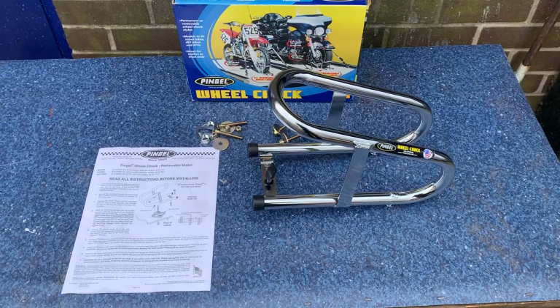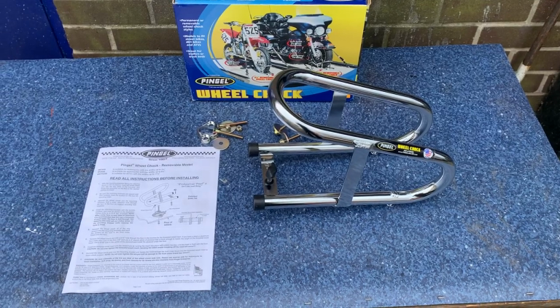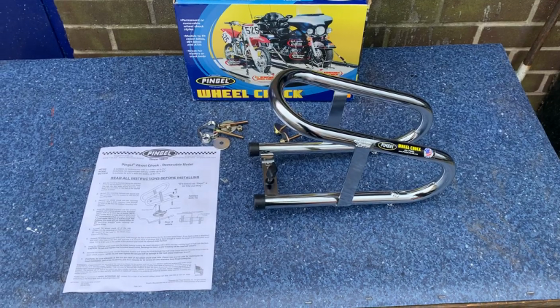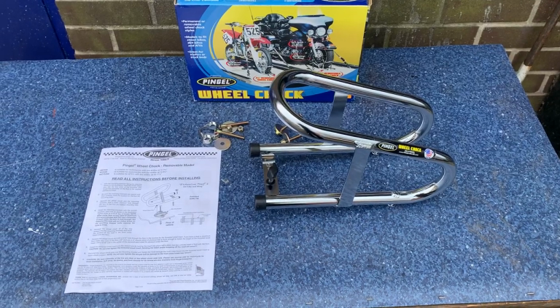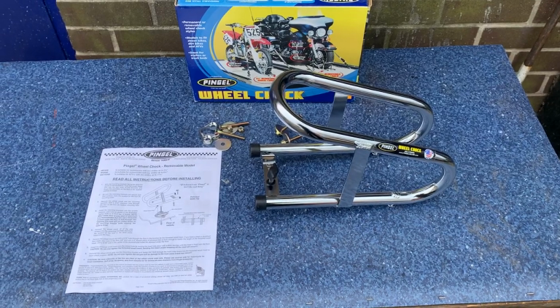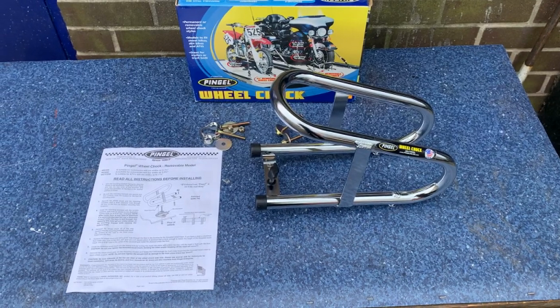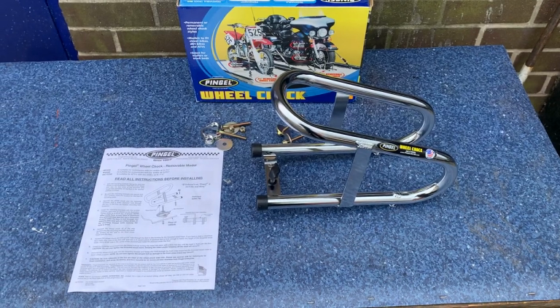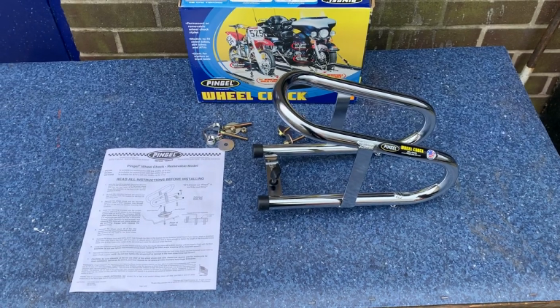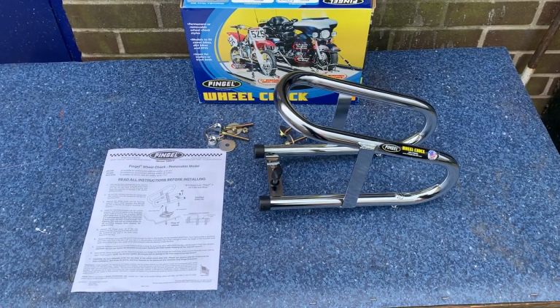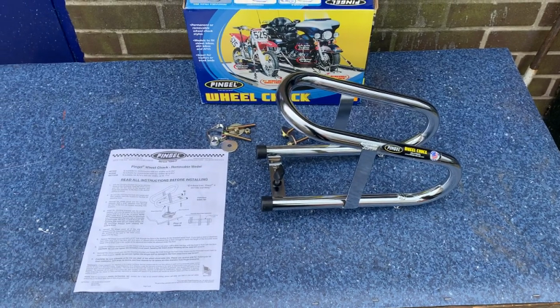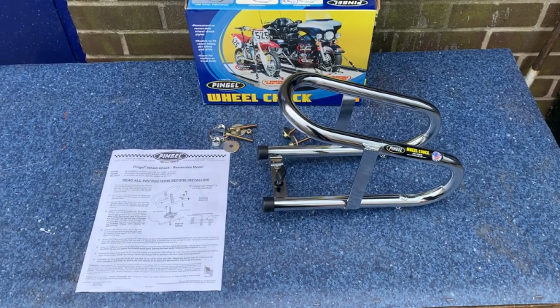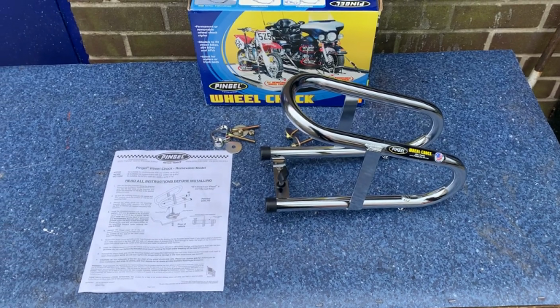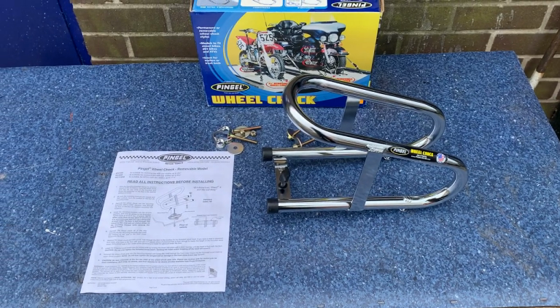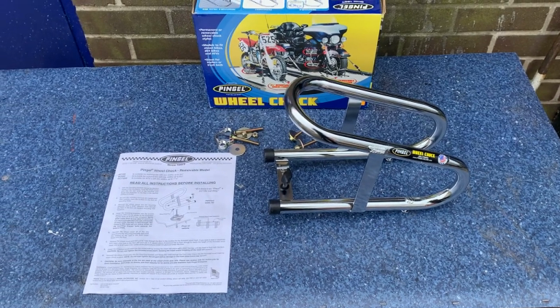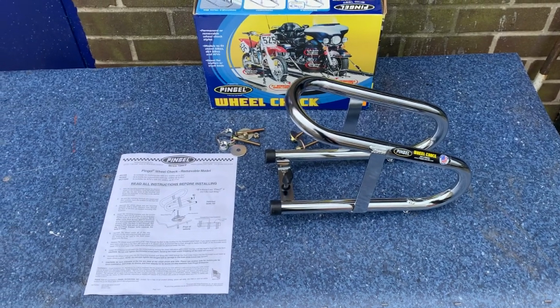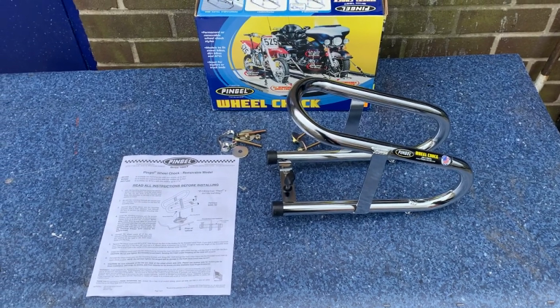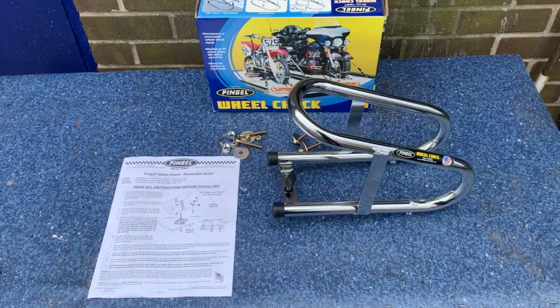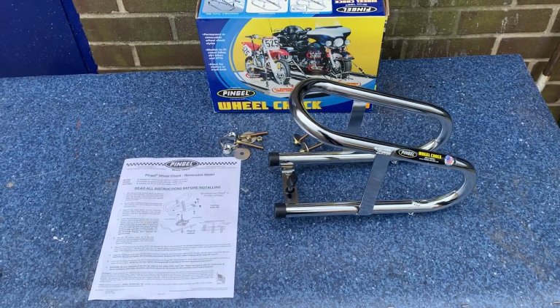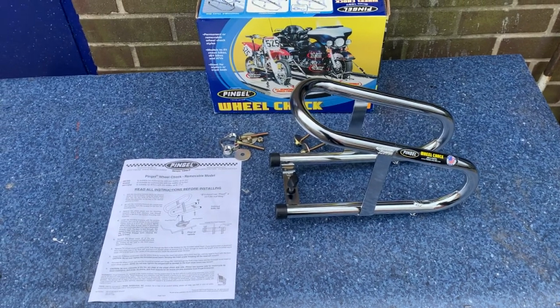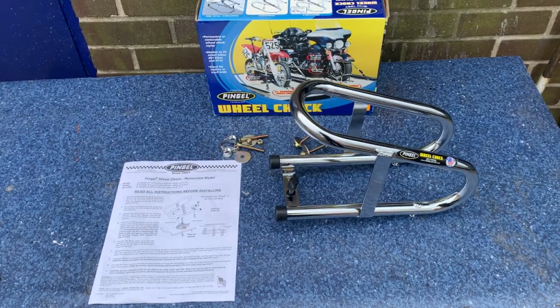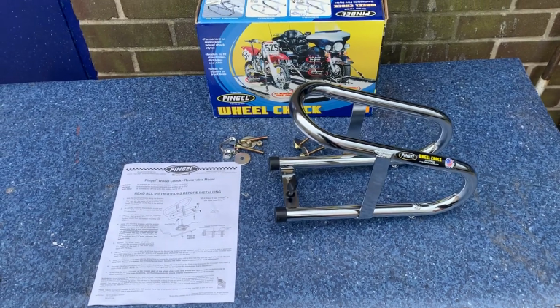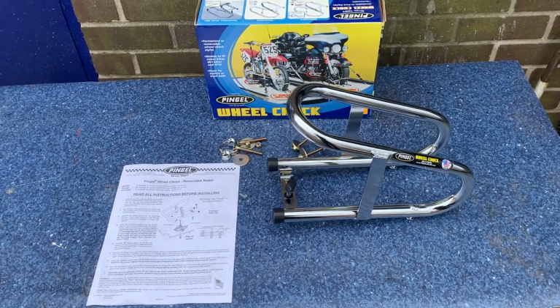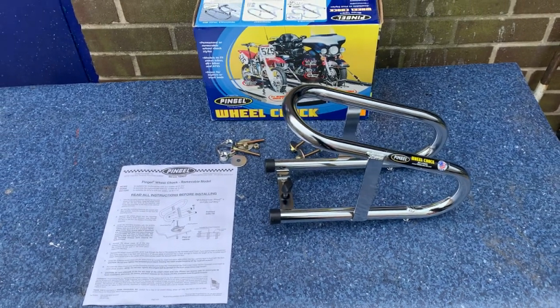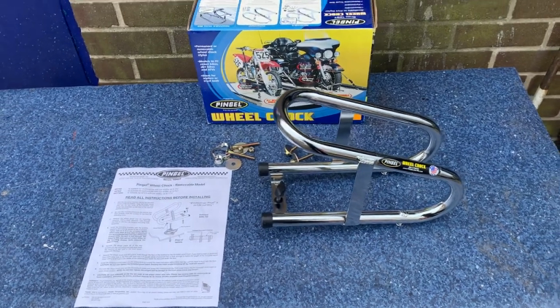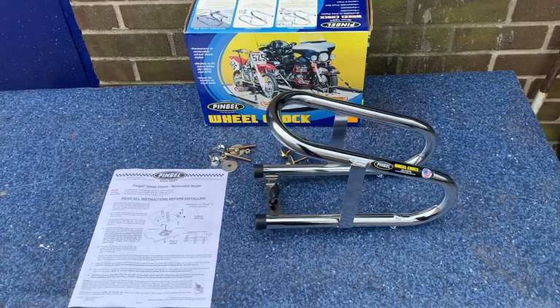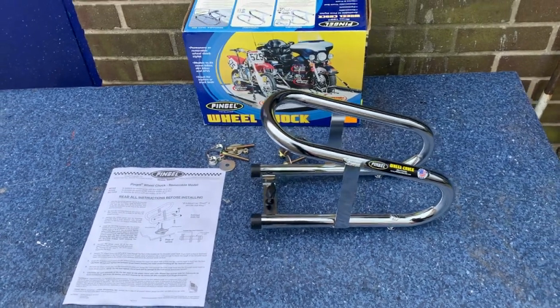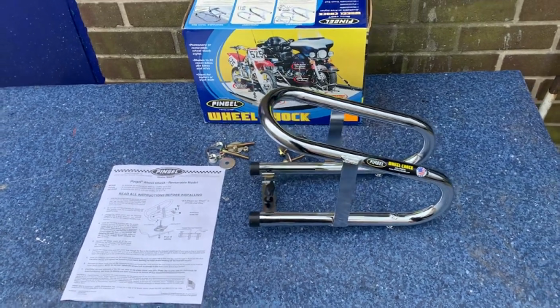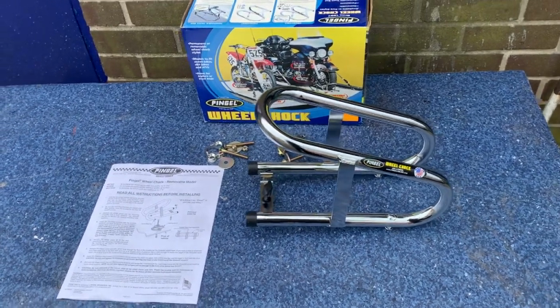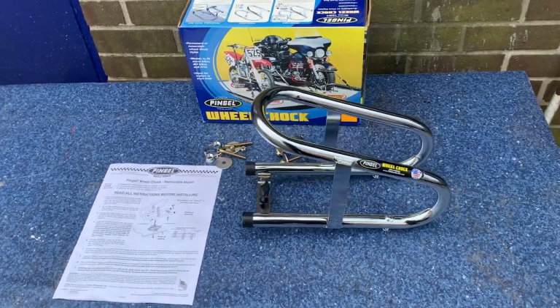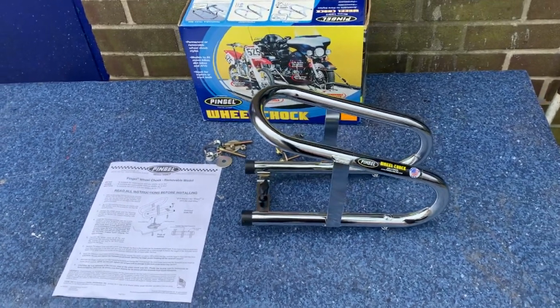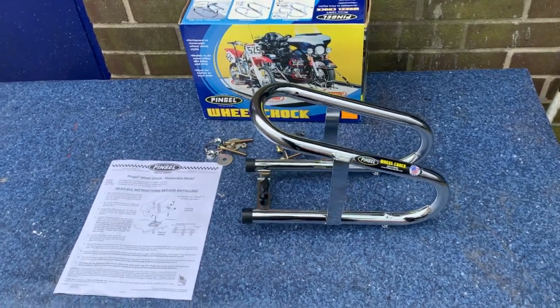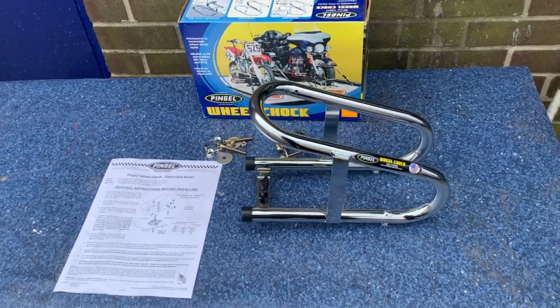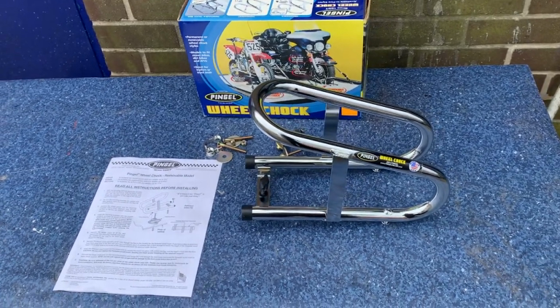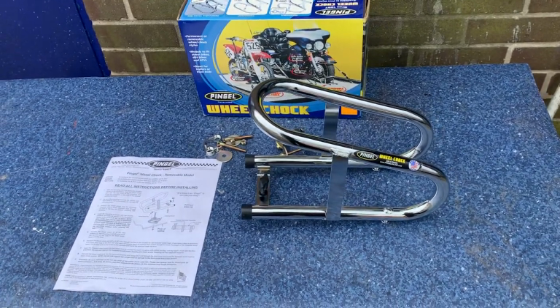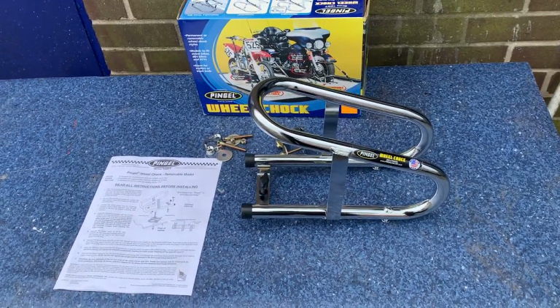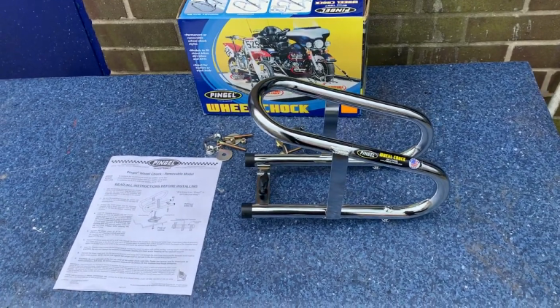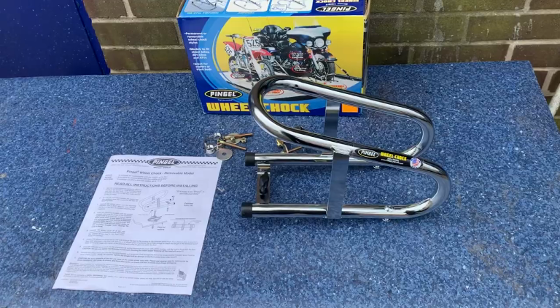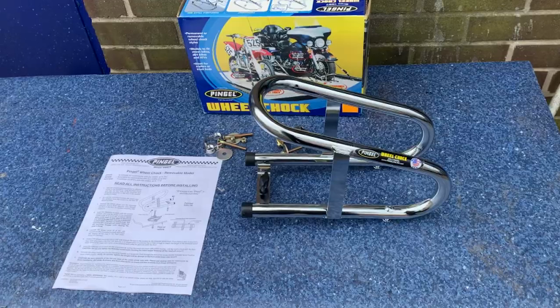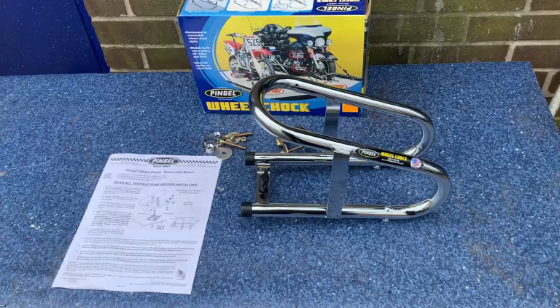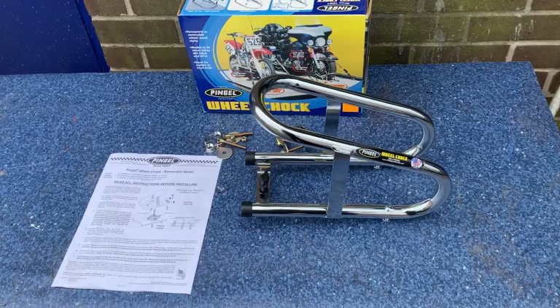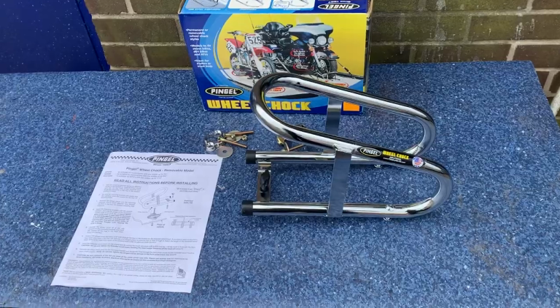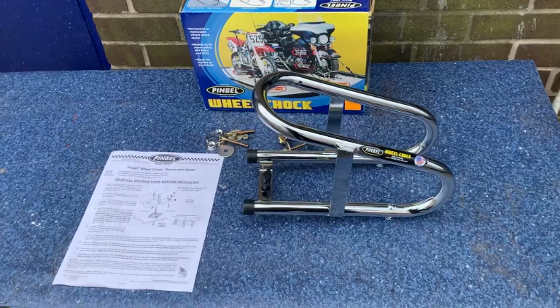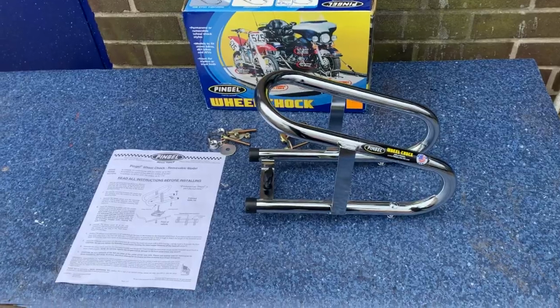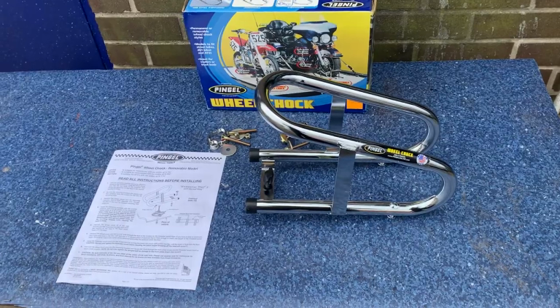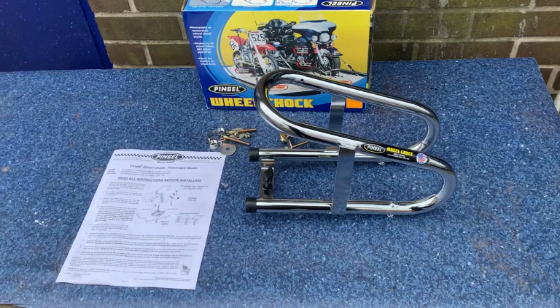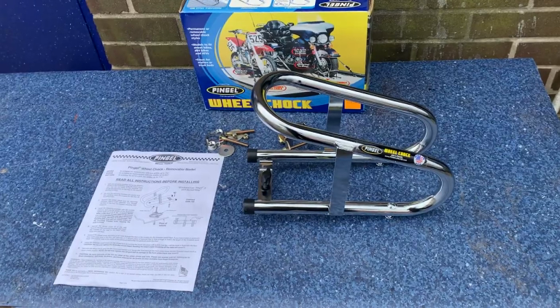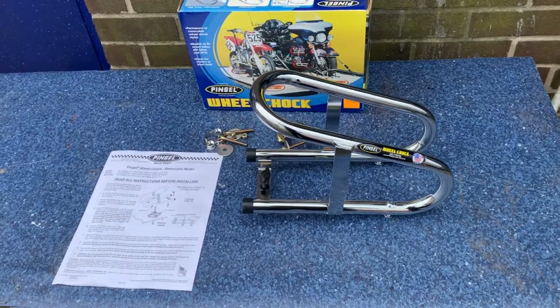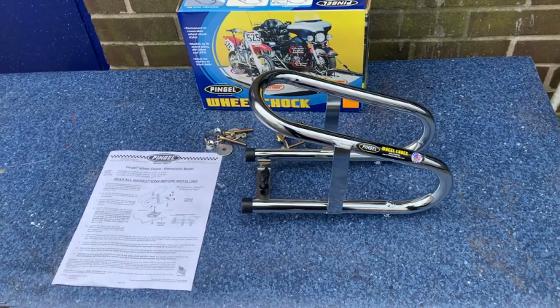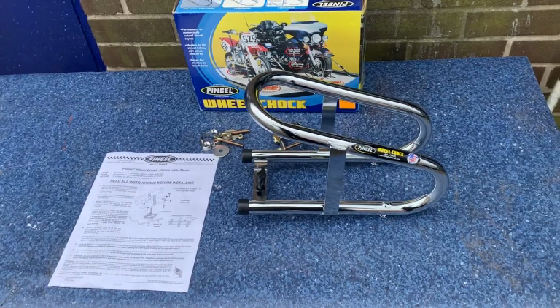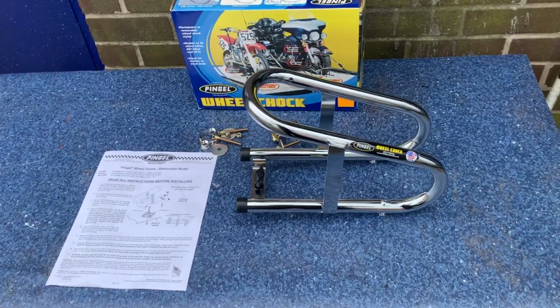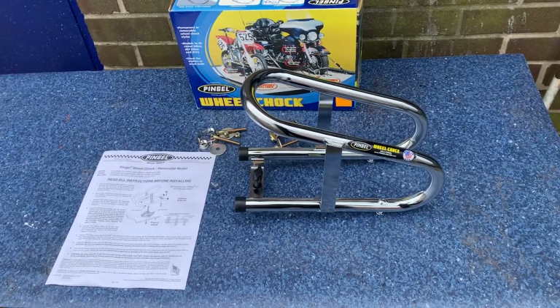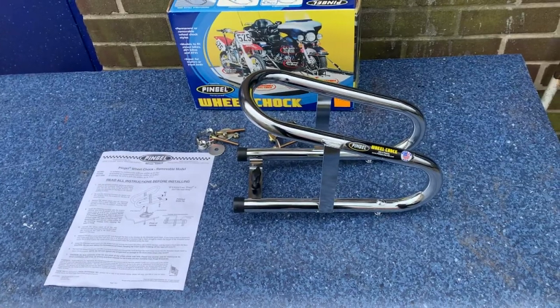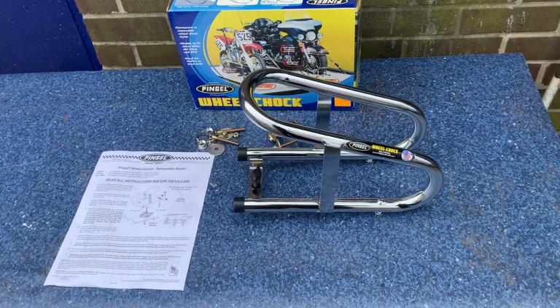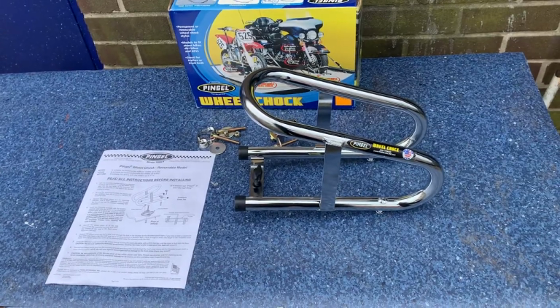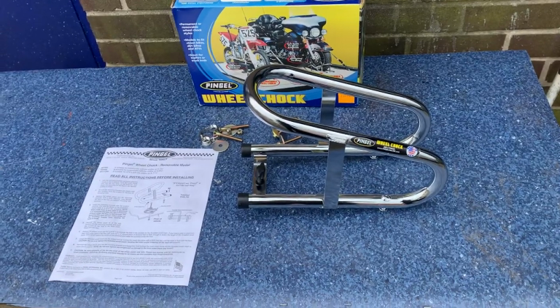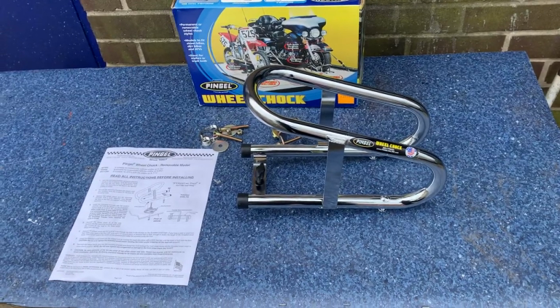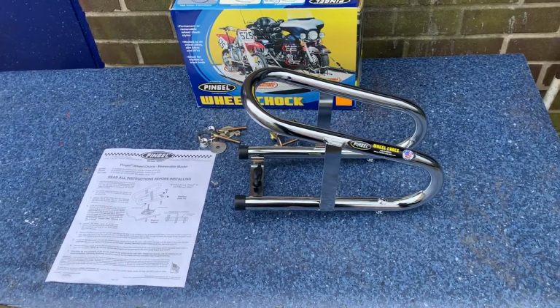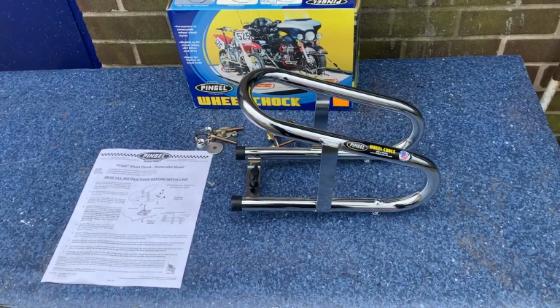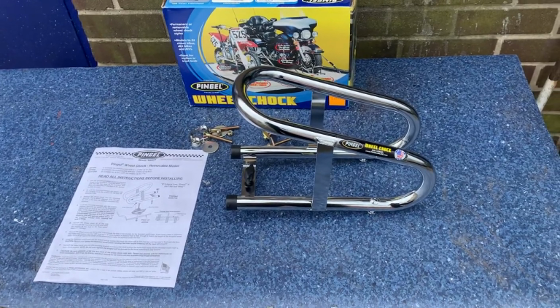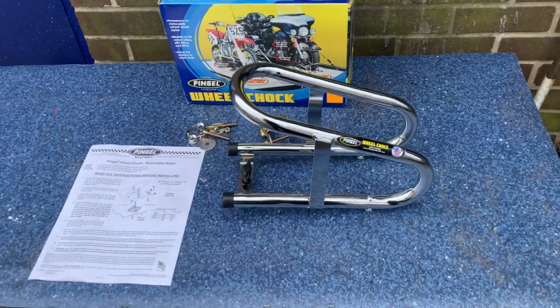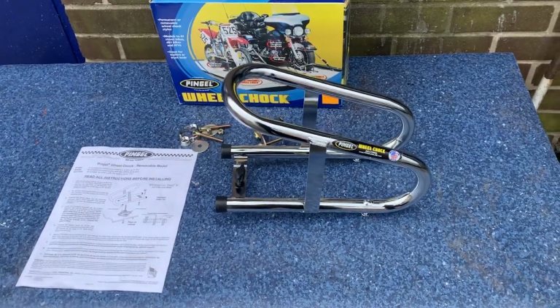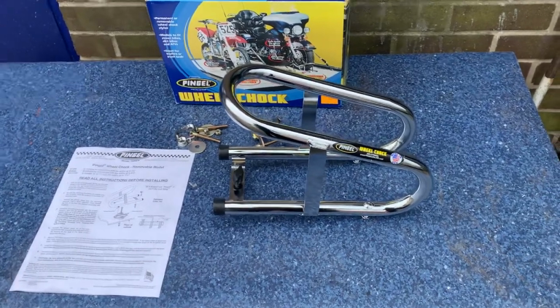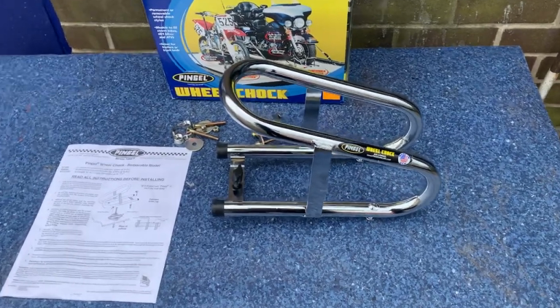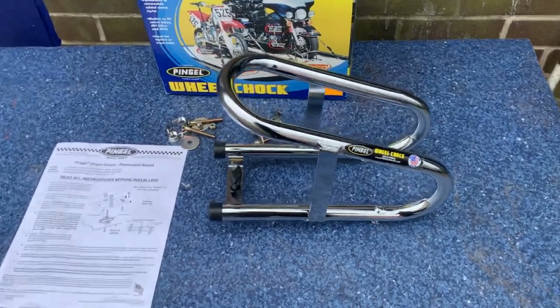Hi, it's Mike from Custom Cruises. You can see here, beautiful bit of kit. It's a Pingel Wheel Chock. These are quick release - it doesn't tighten your truck bed up all the time.